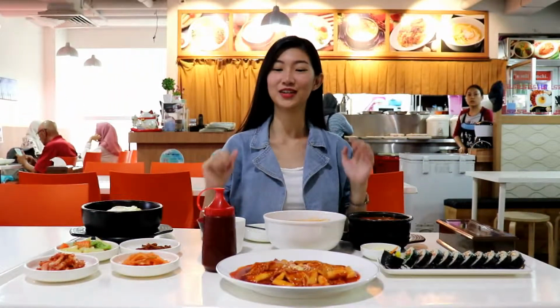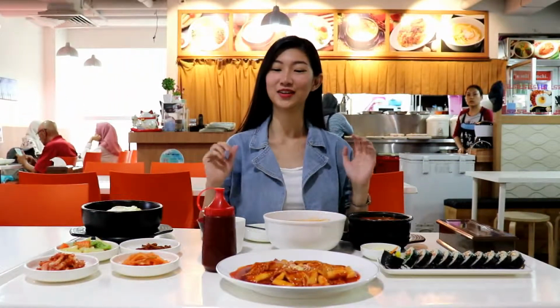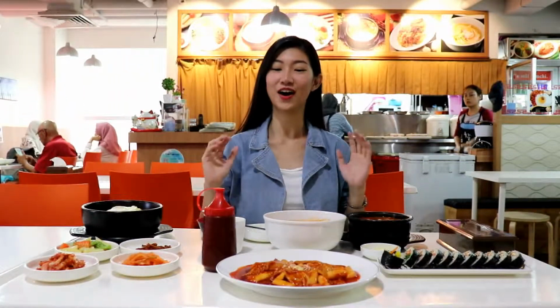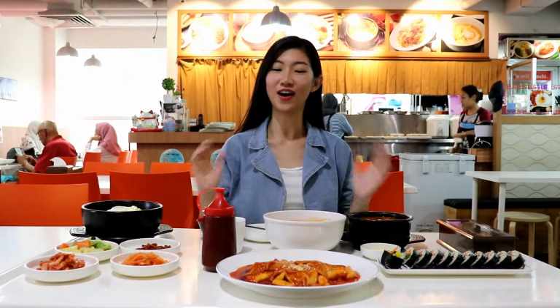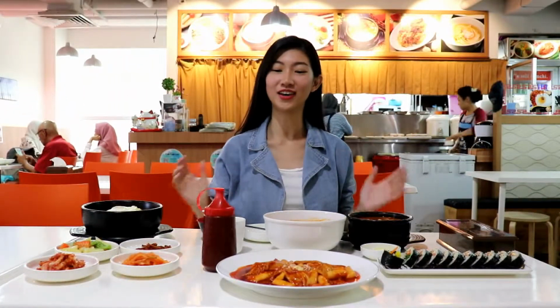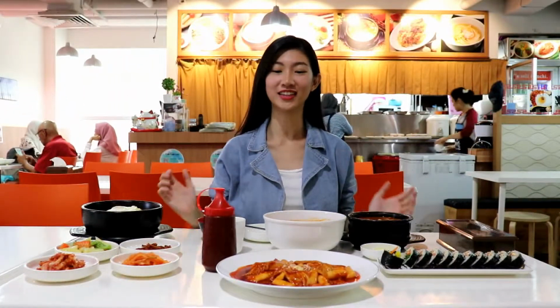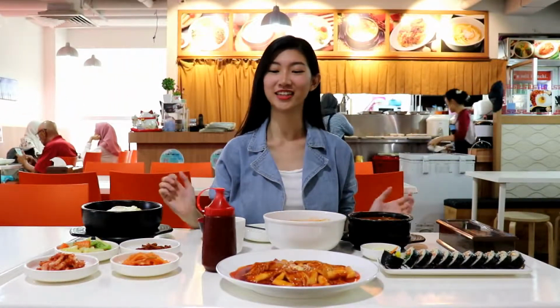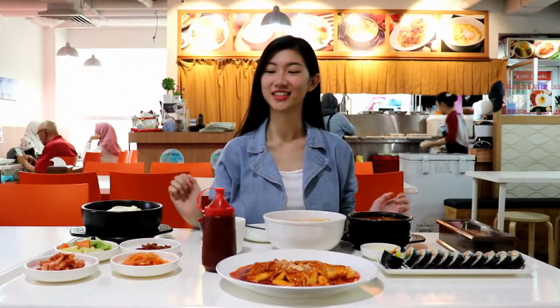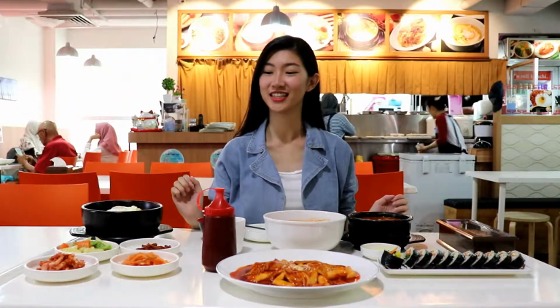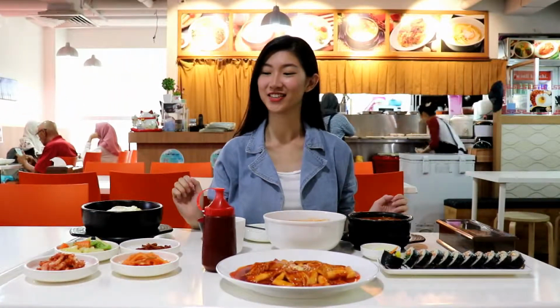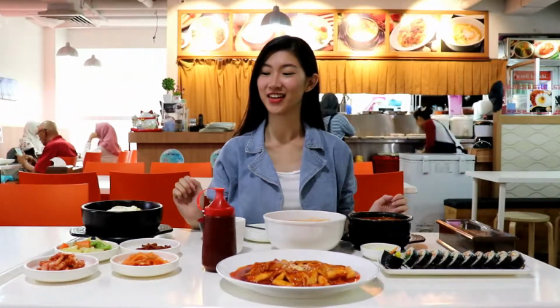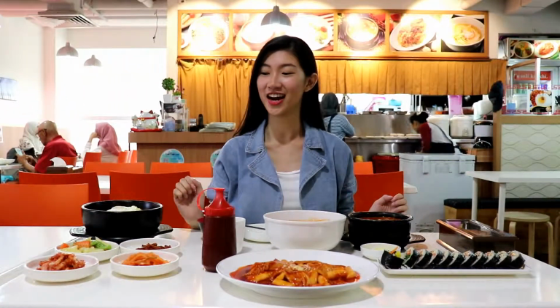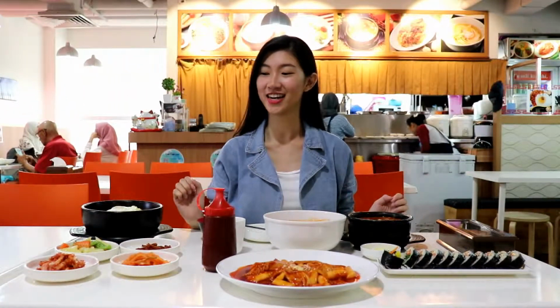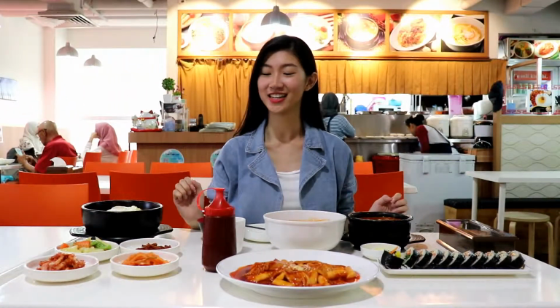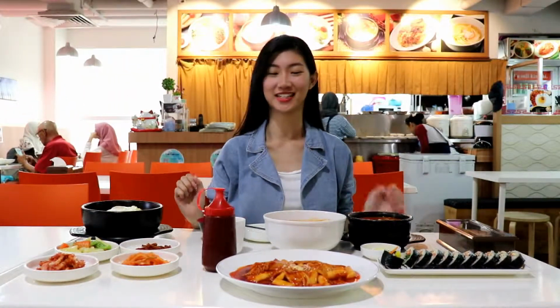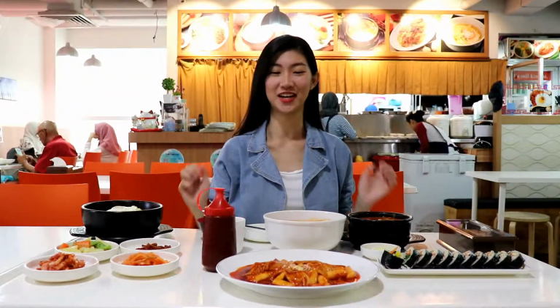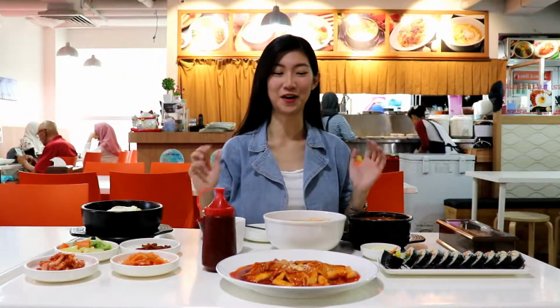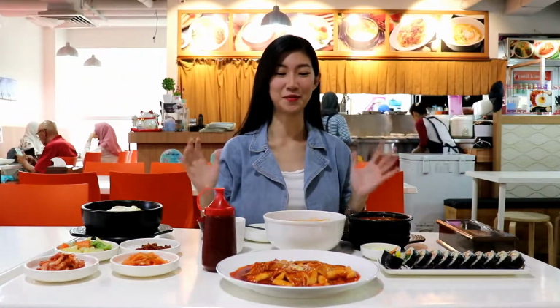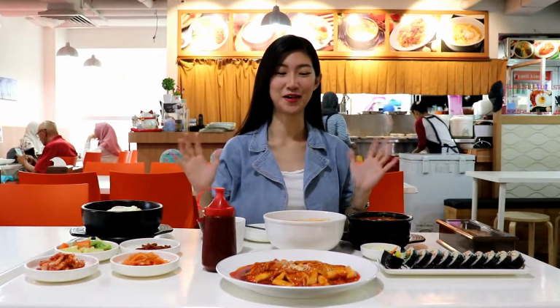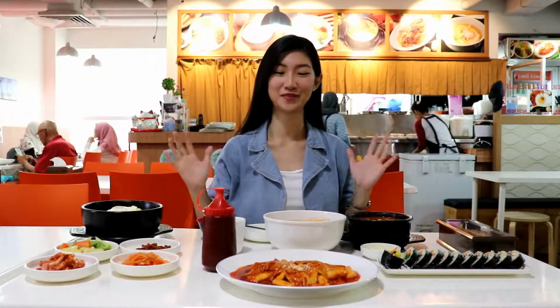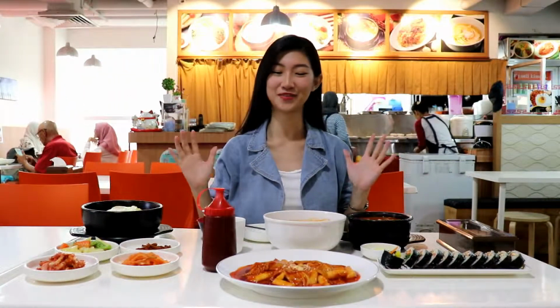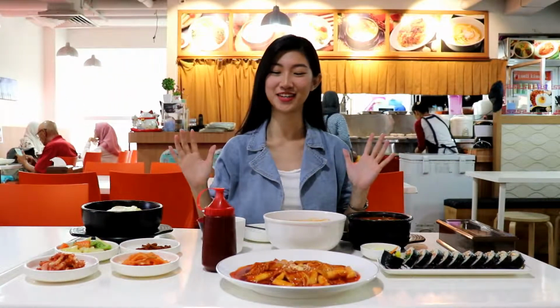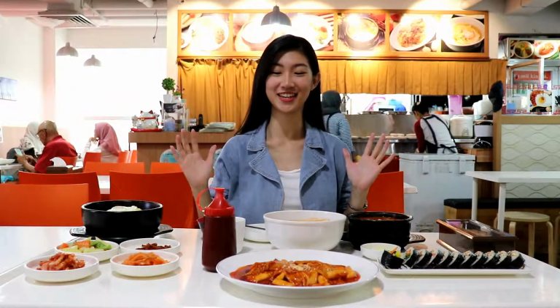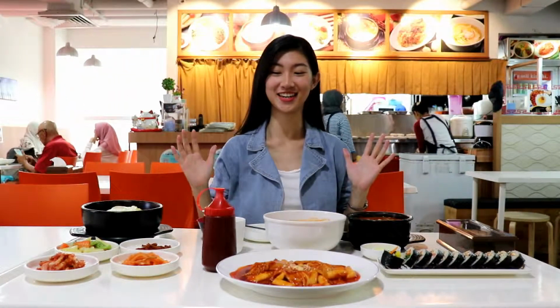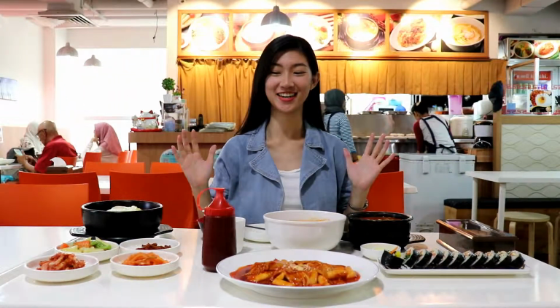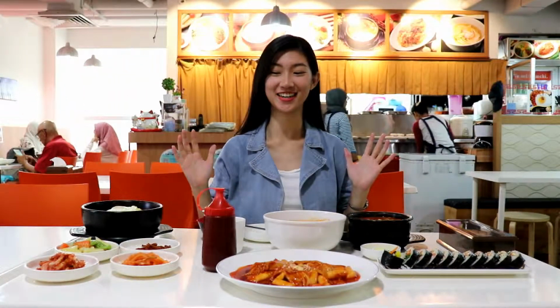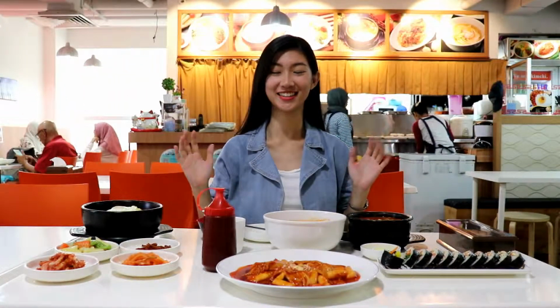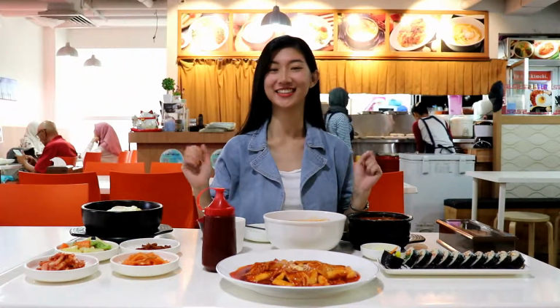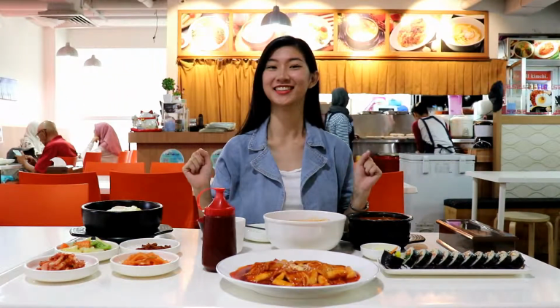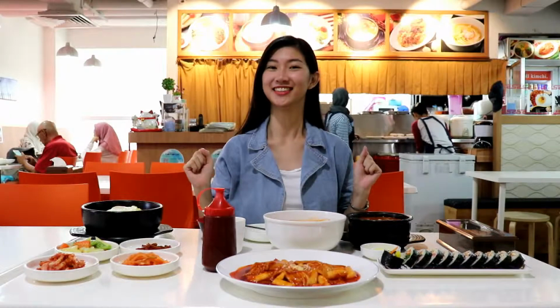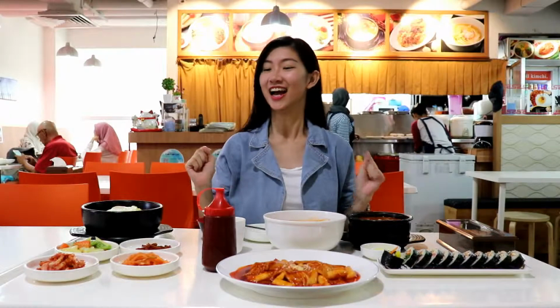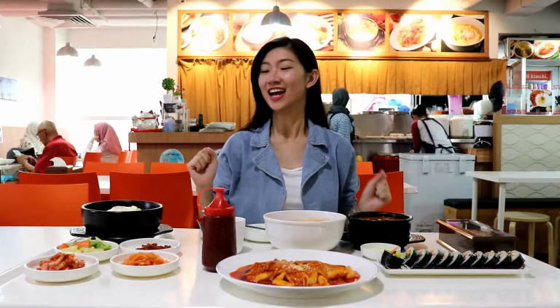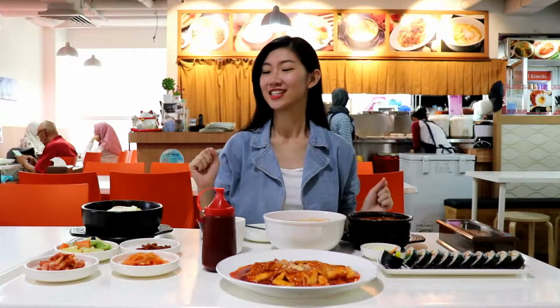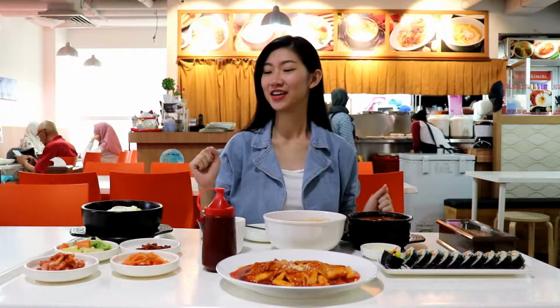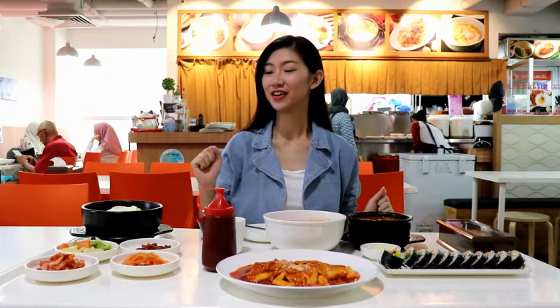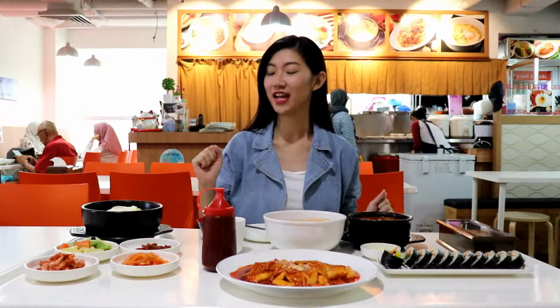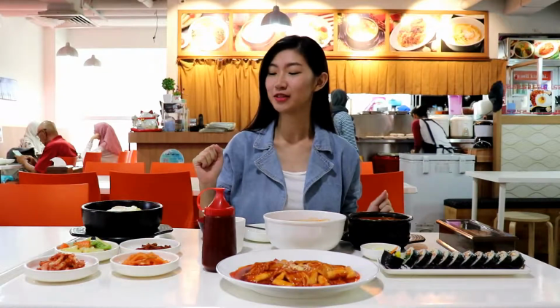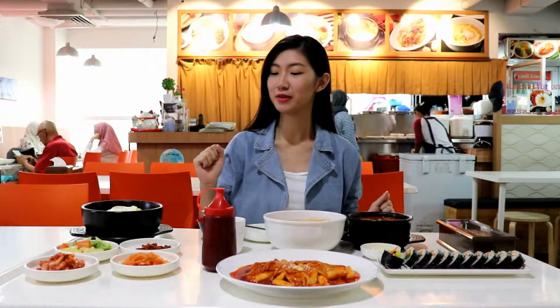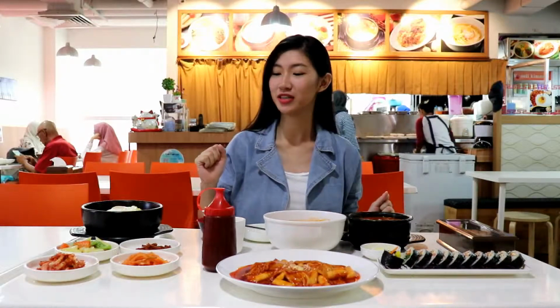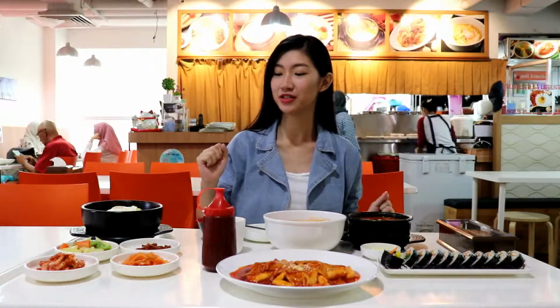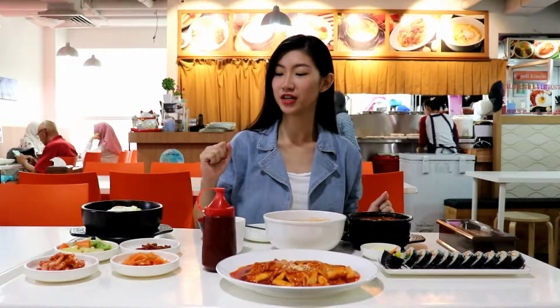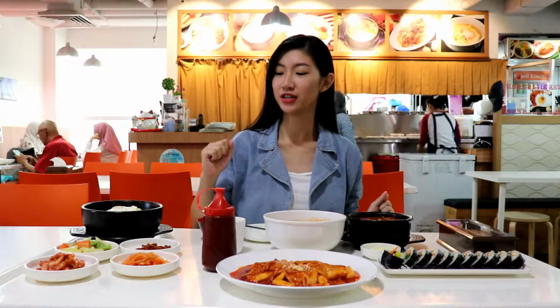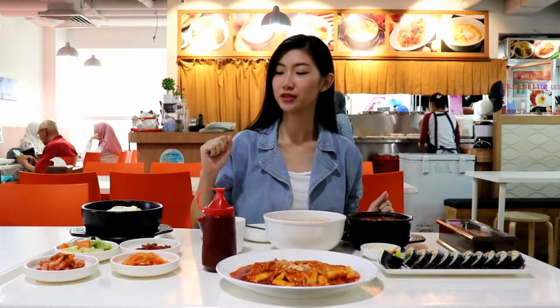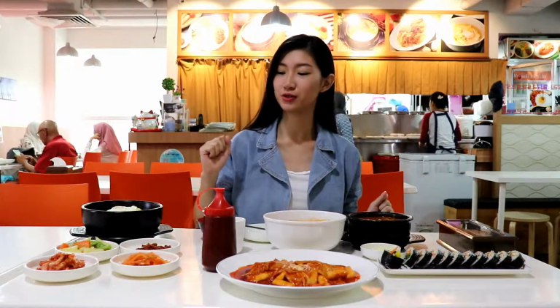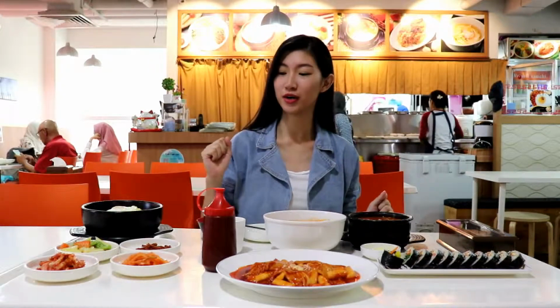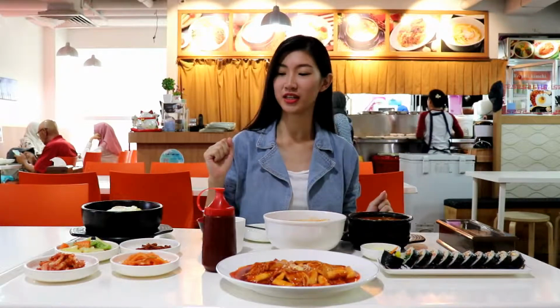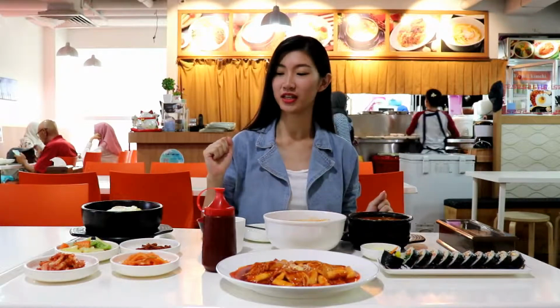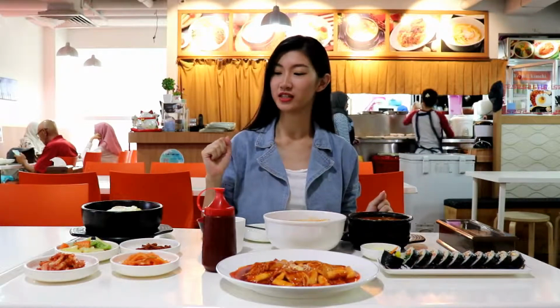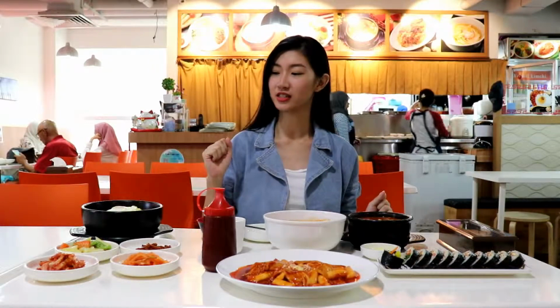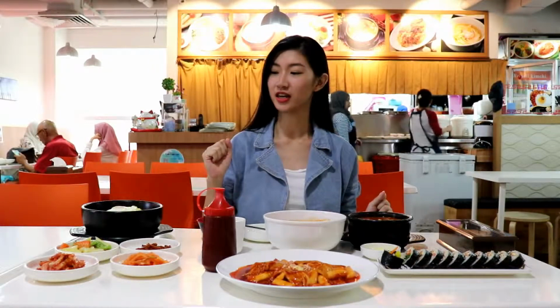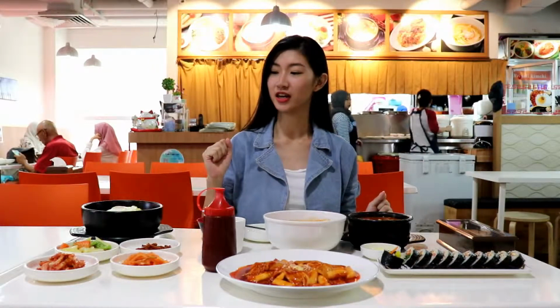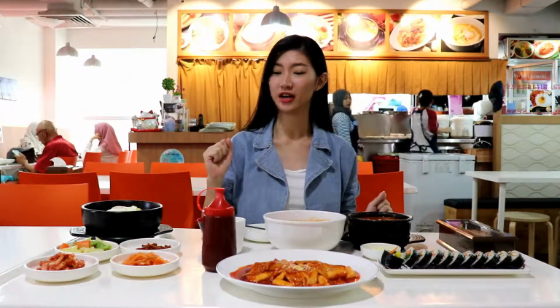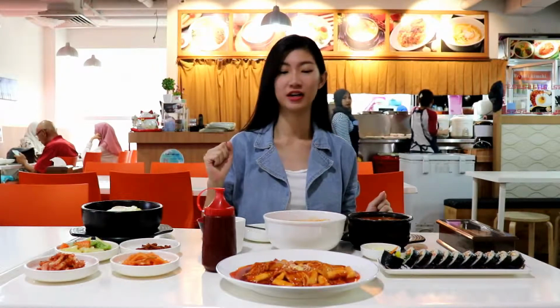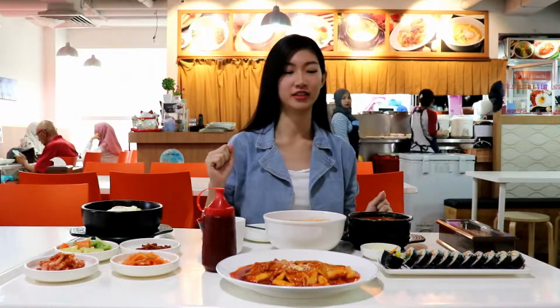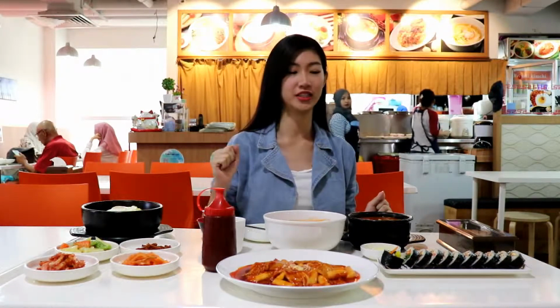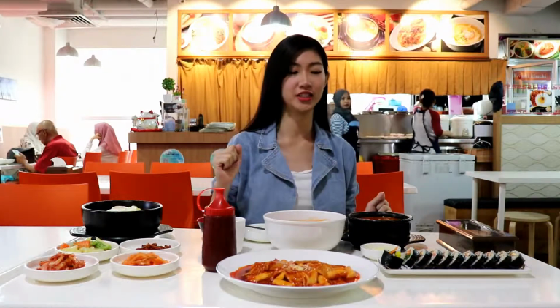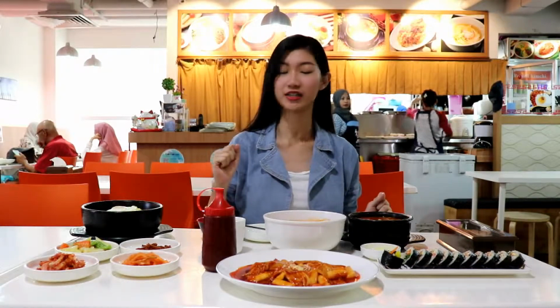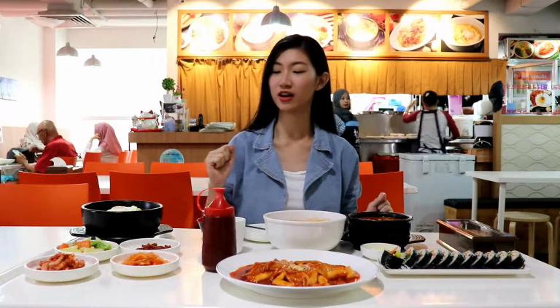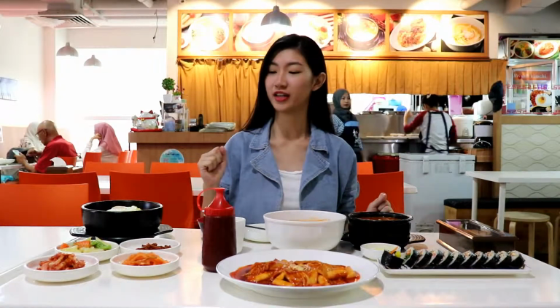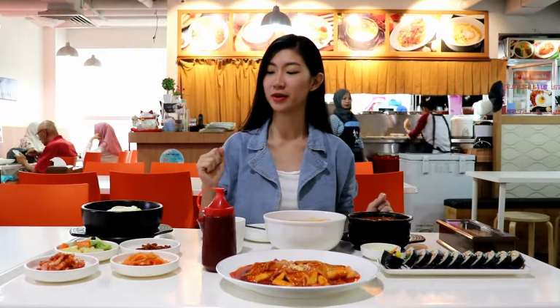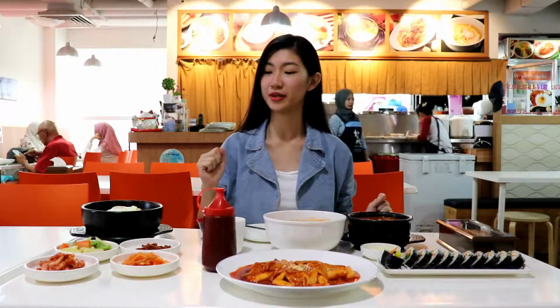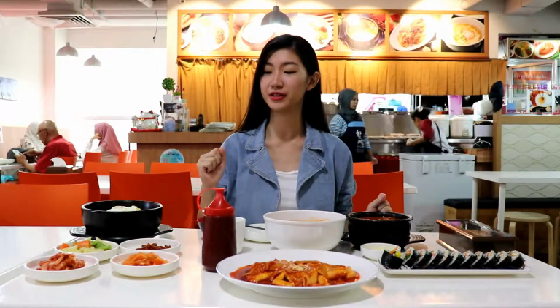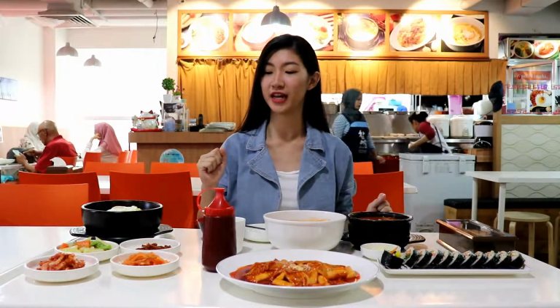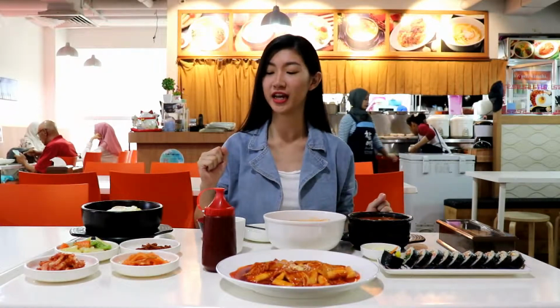It looks all delicious, right? It's all my food here. So let me introduce what are the dishes on the table today.